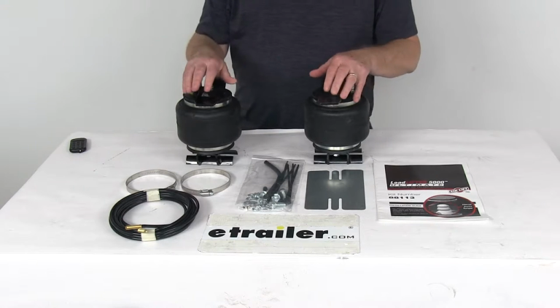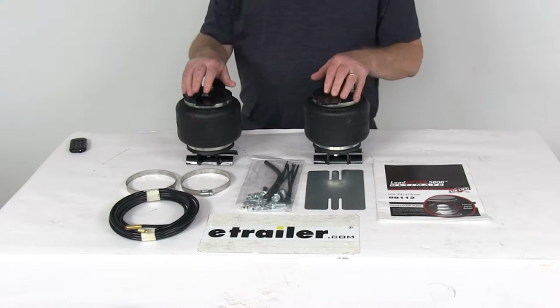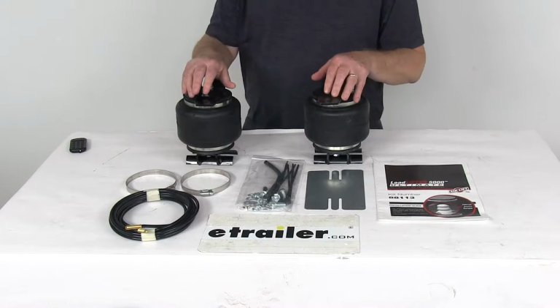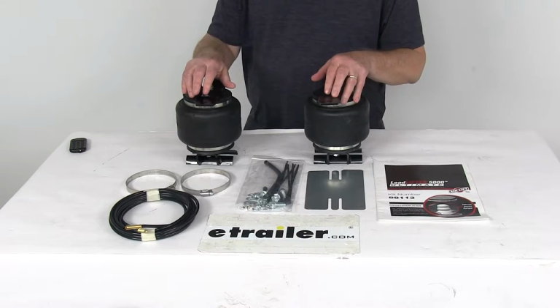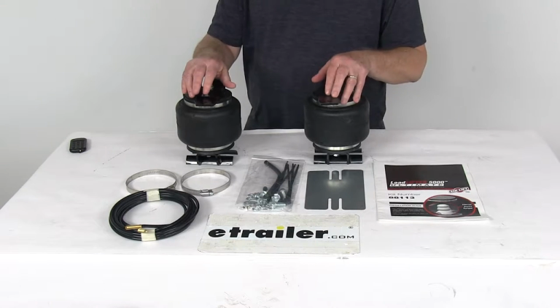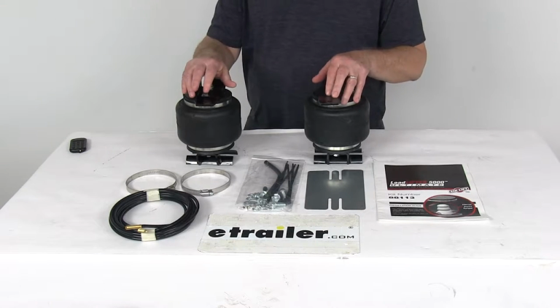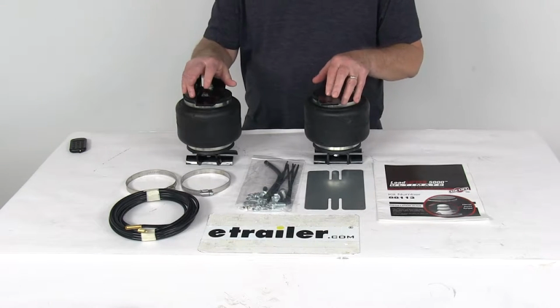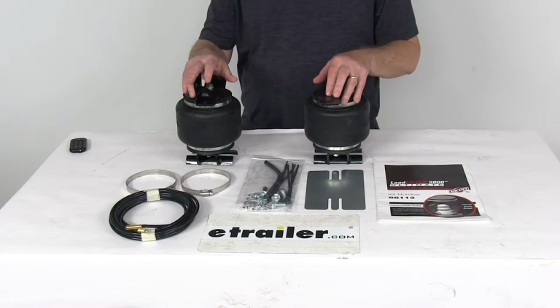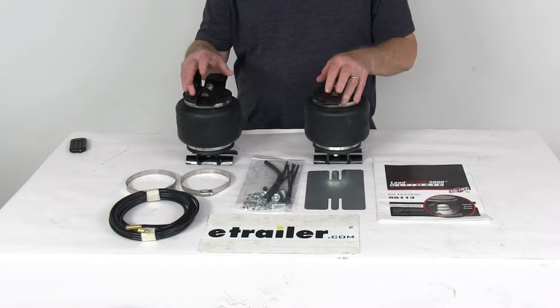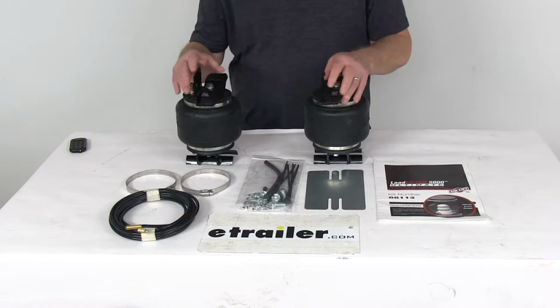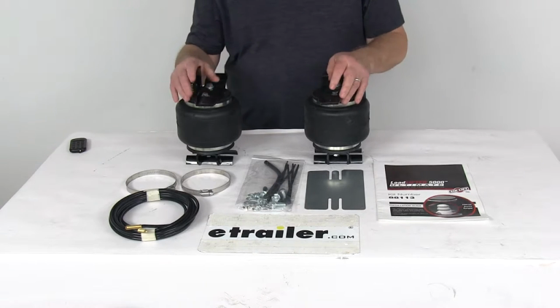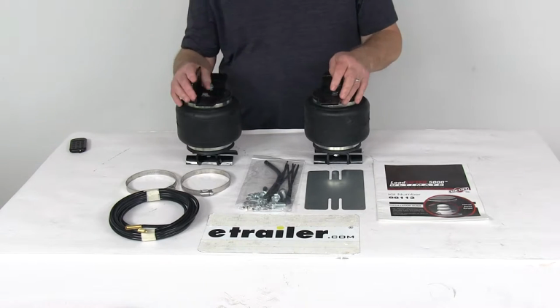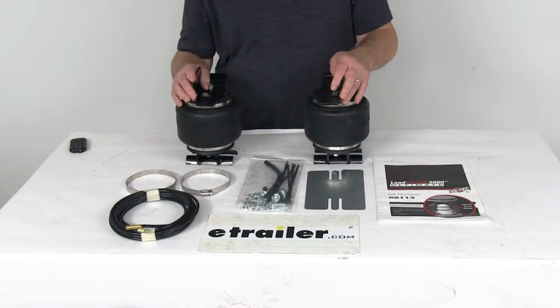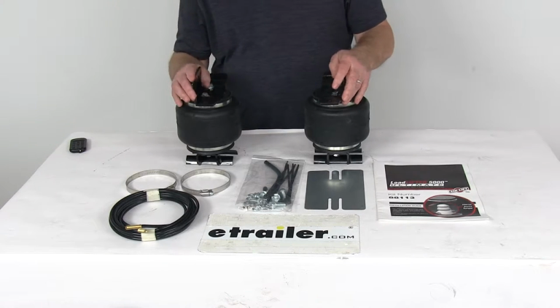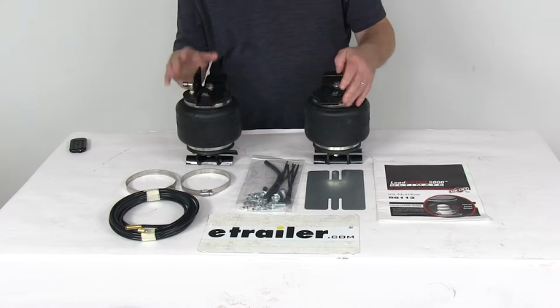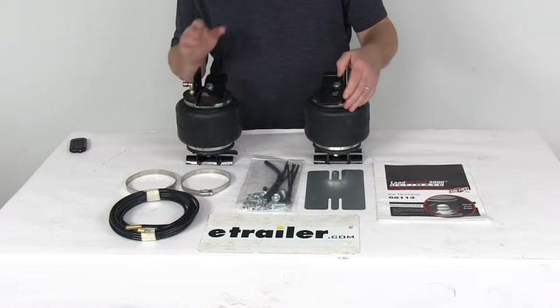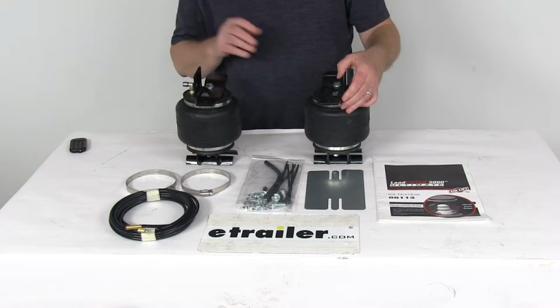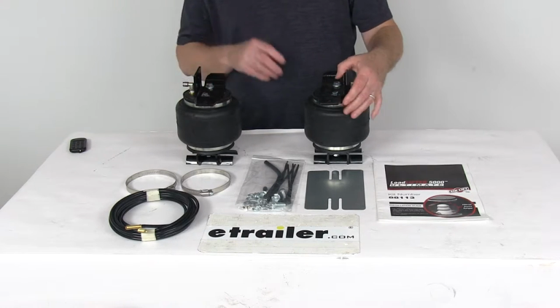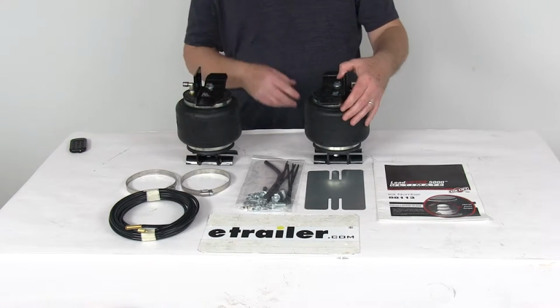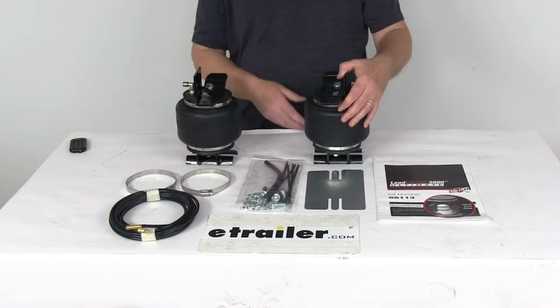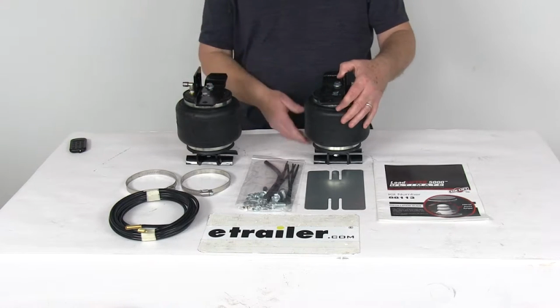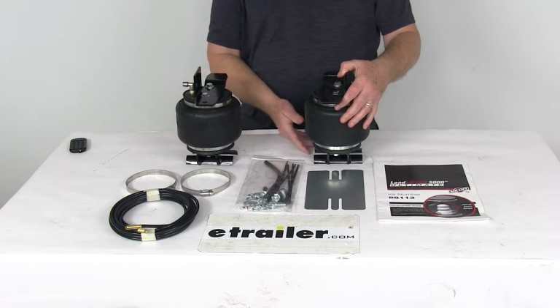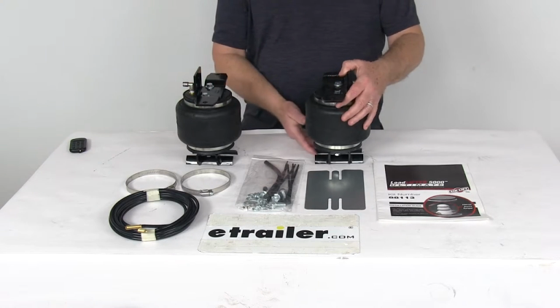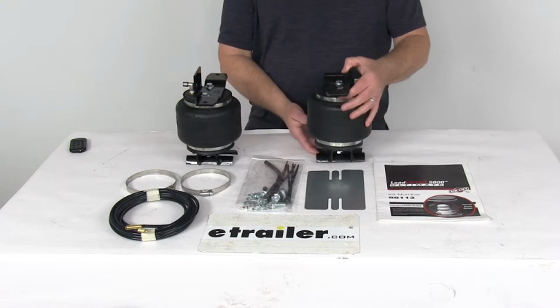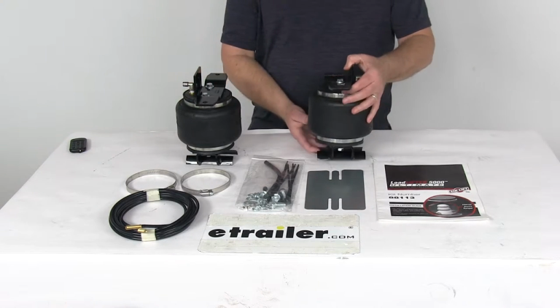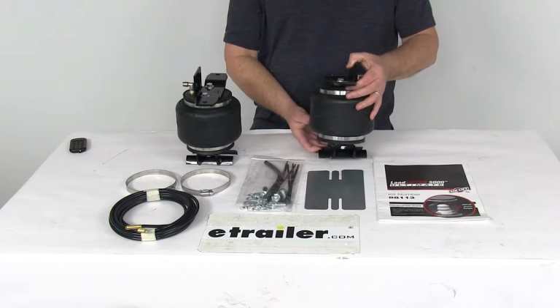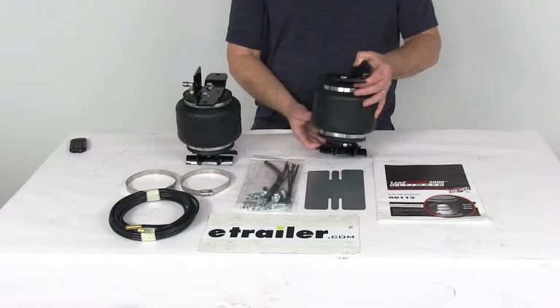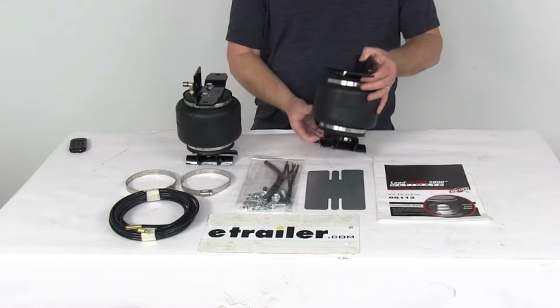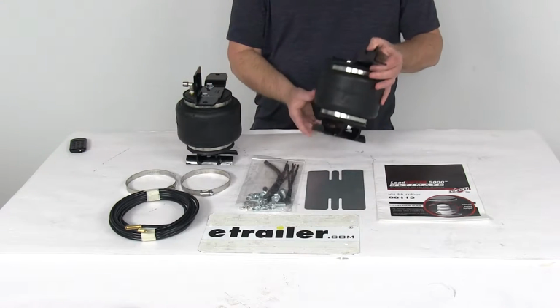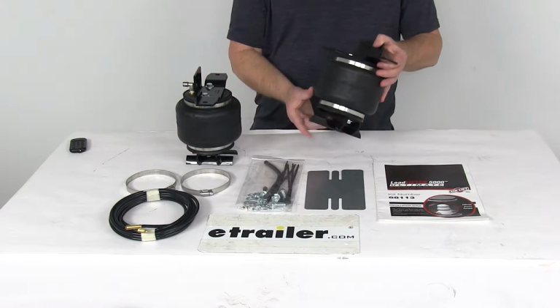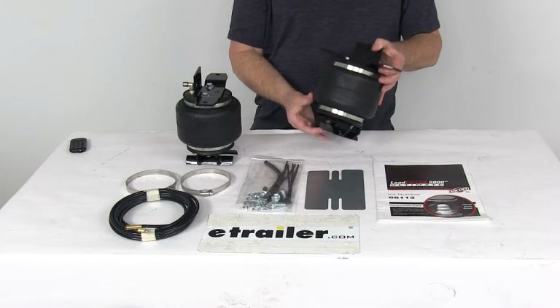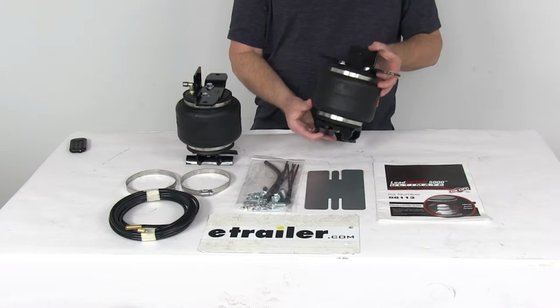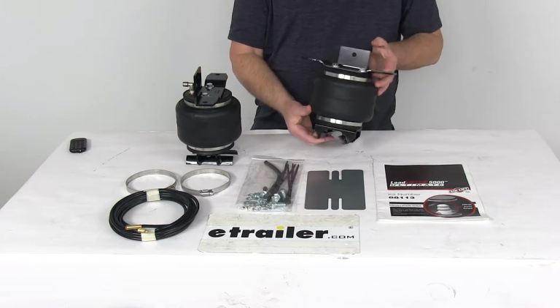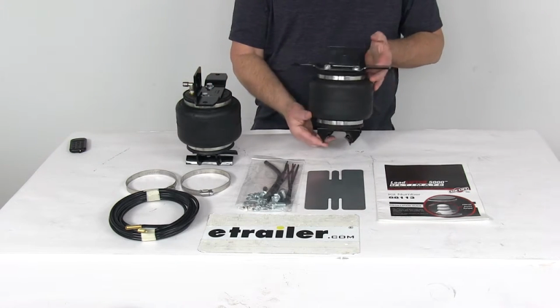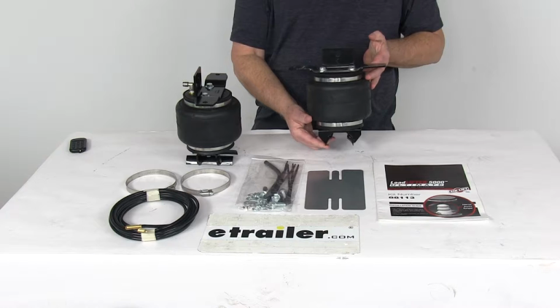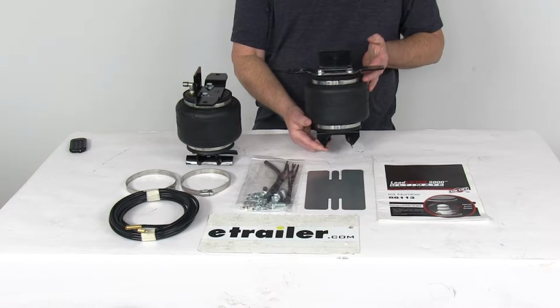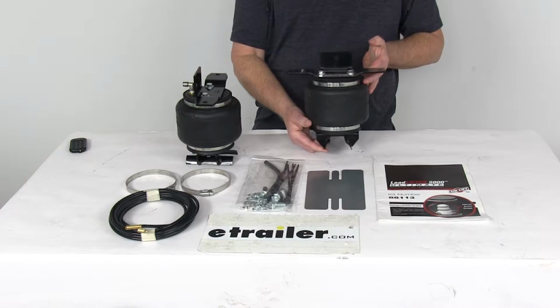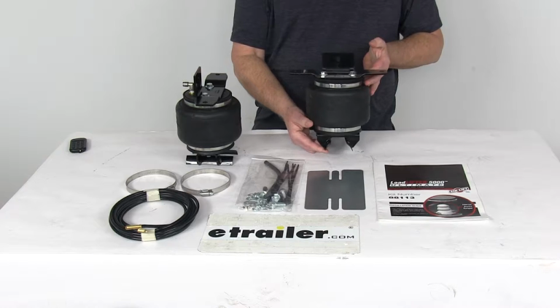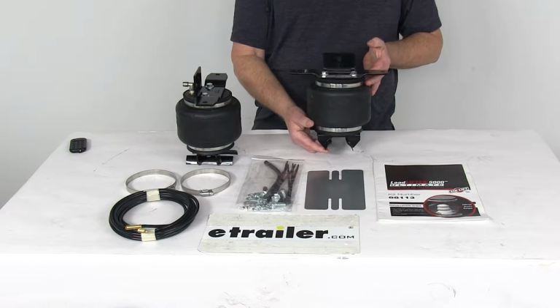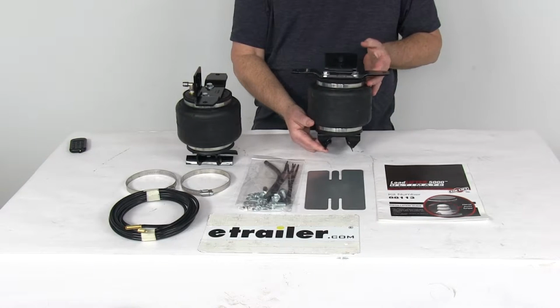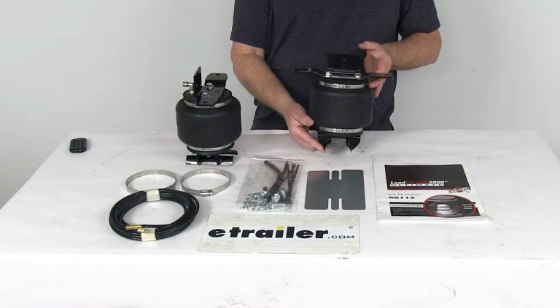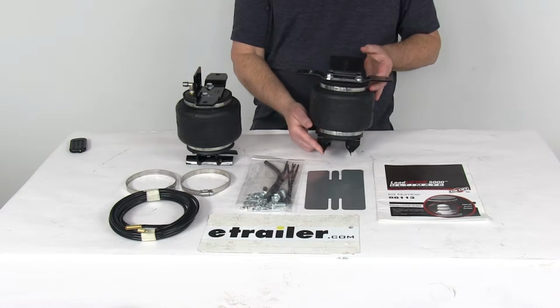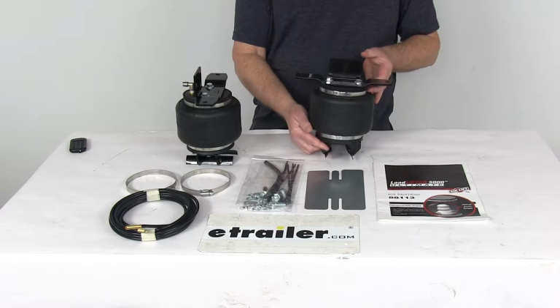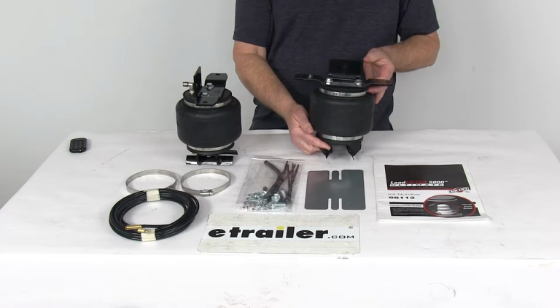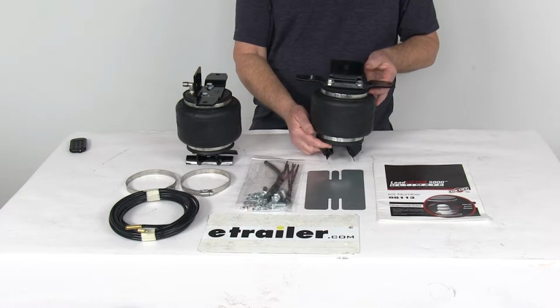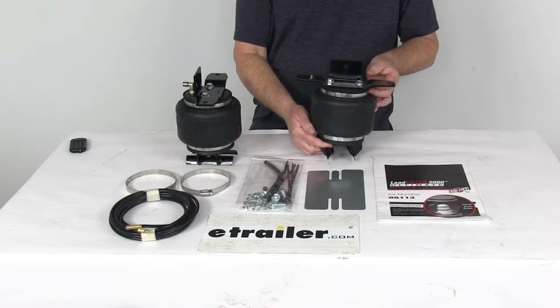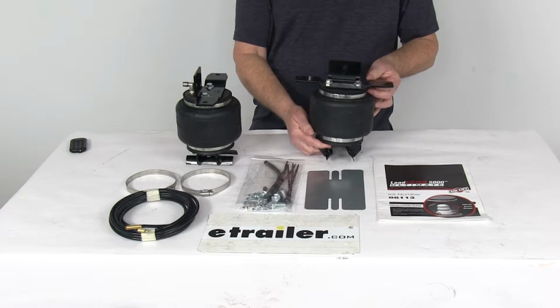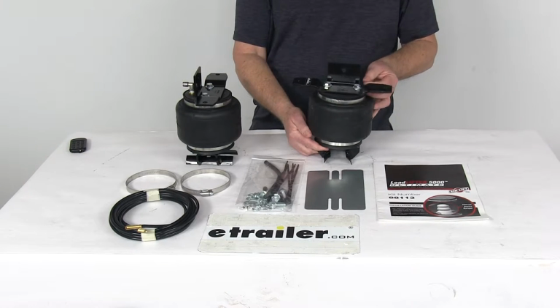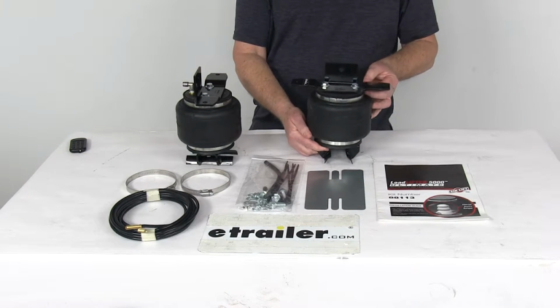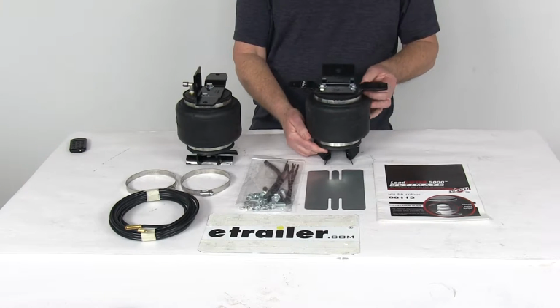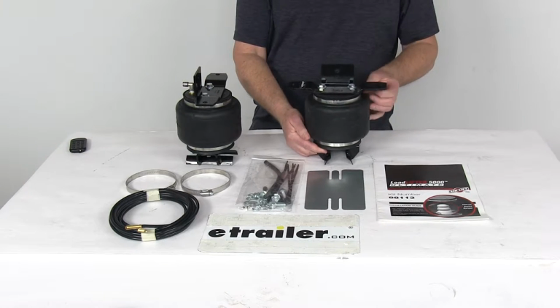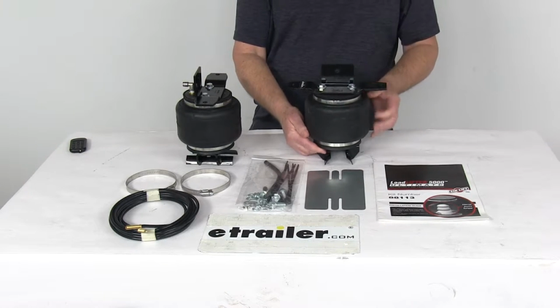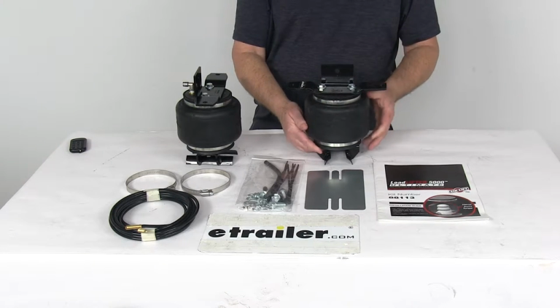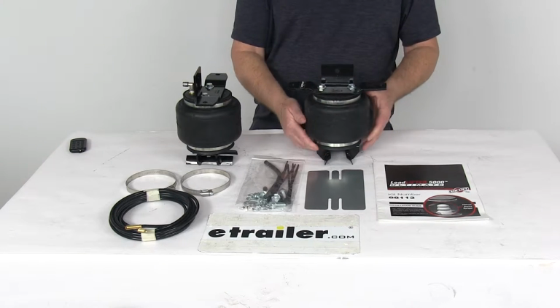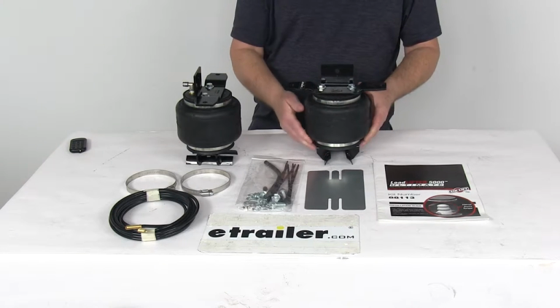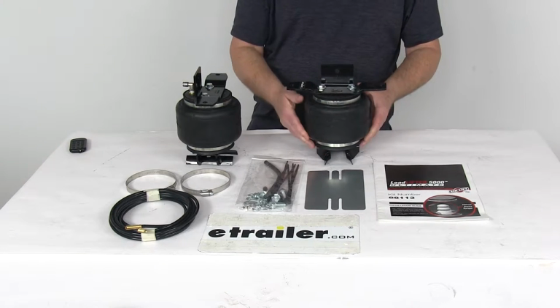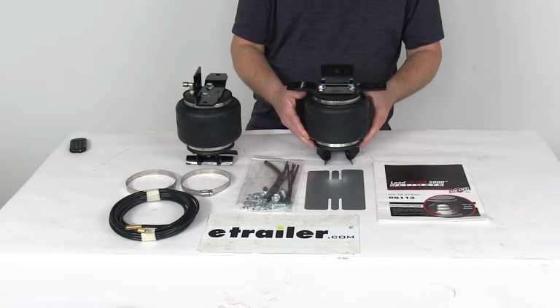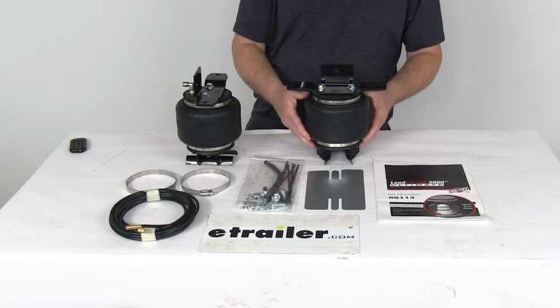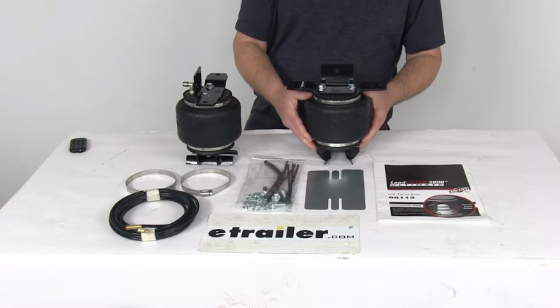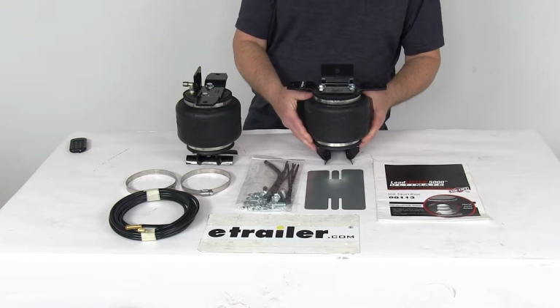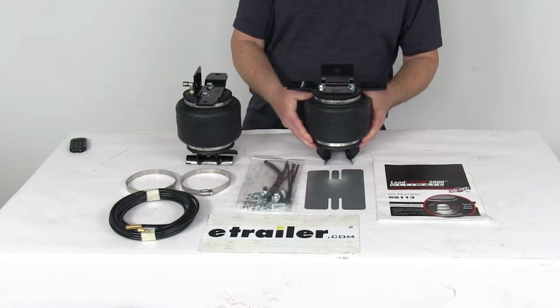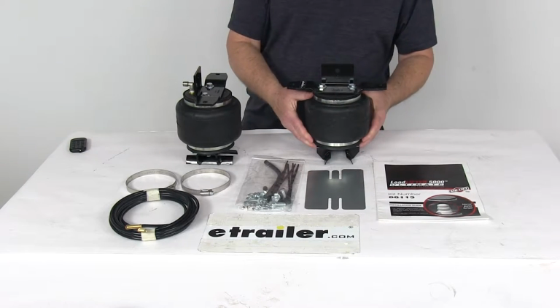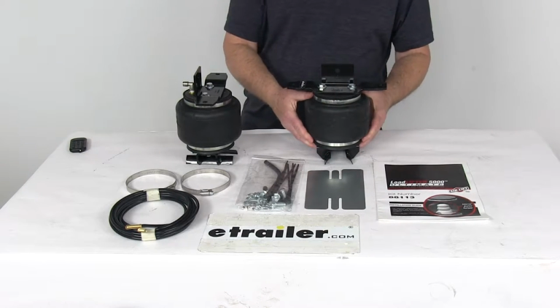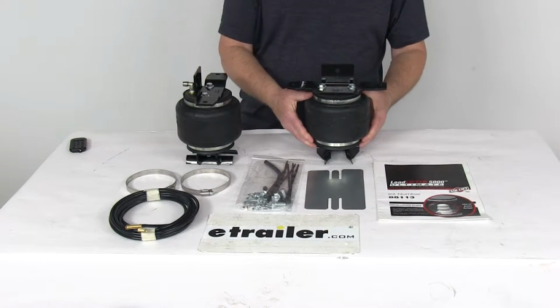Today we're going to take a look at the Airlift Load Lifter 5000 Ultimate Air Helper Springs with the internal jounce bumpers for the rear axle.